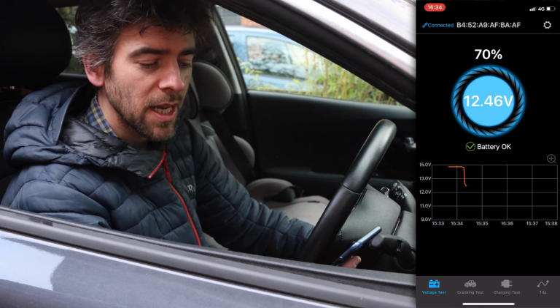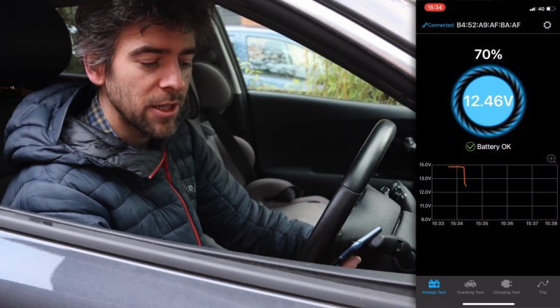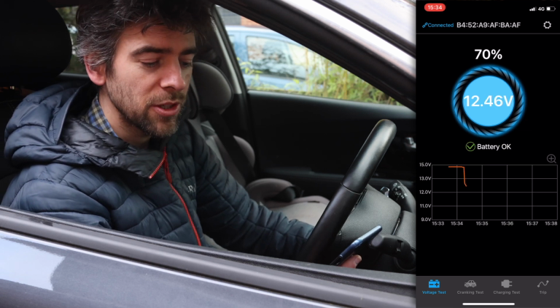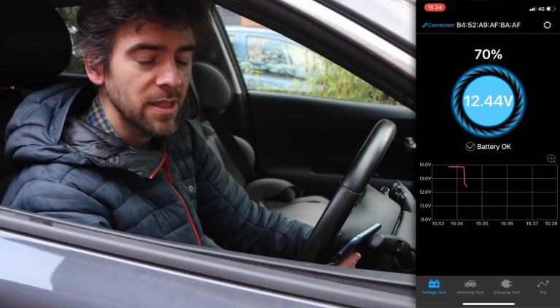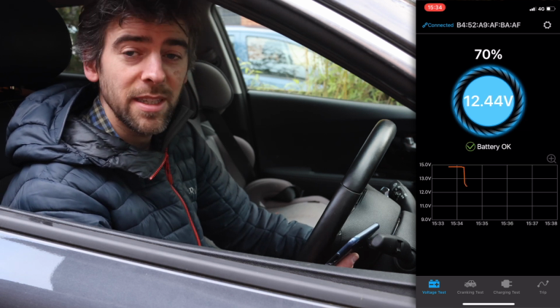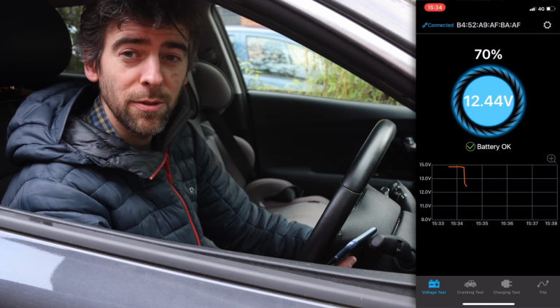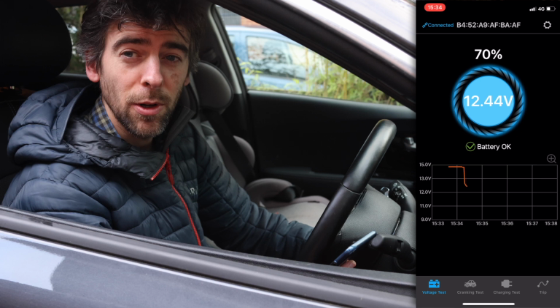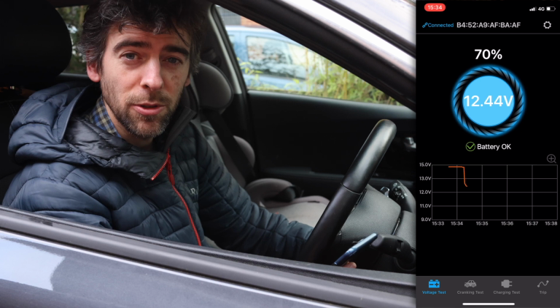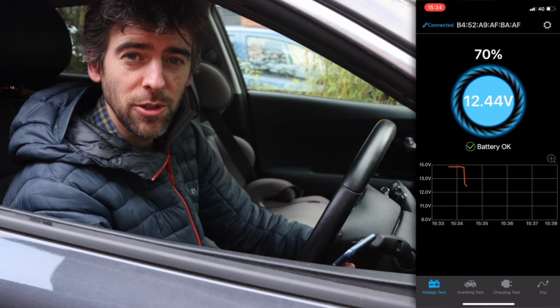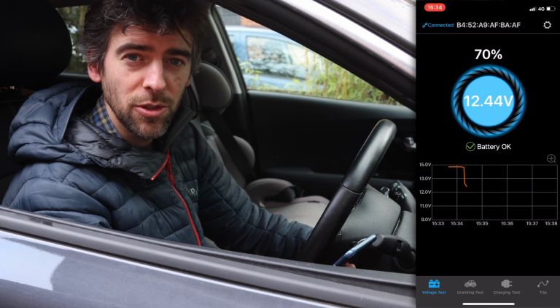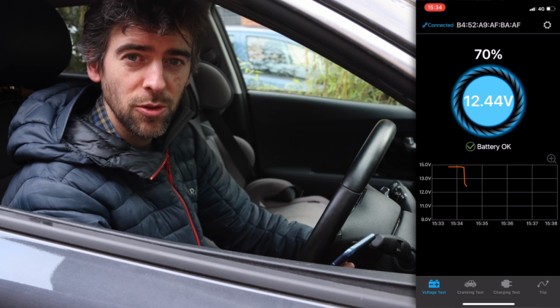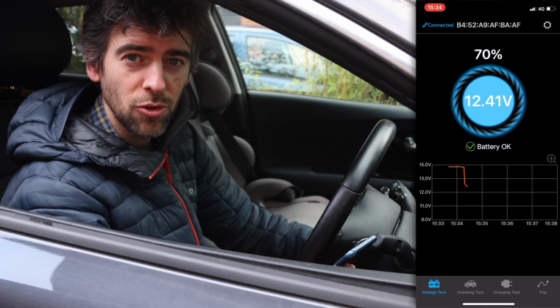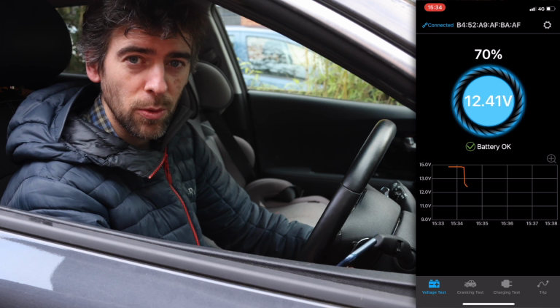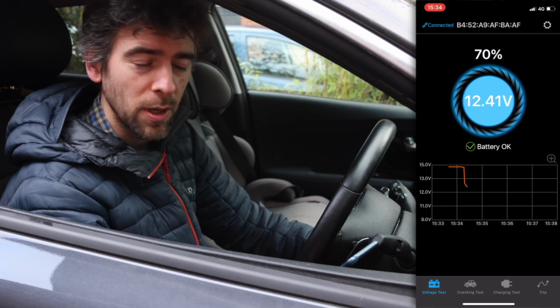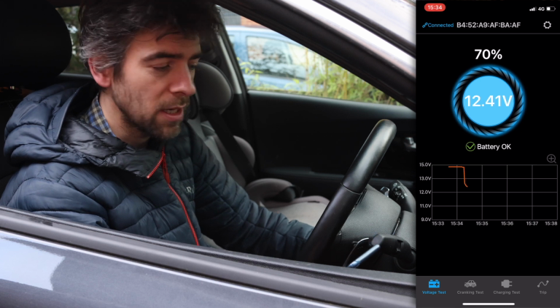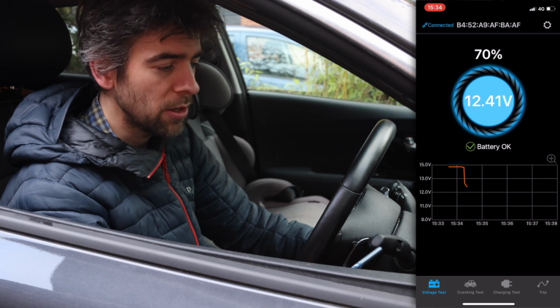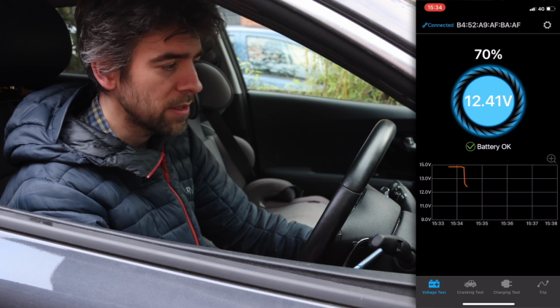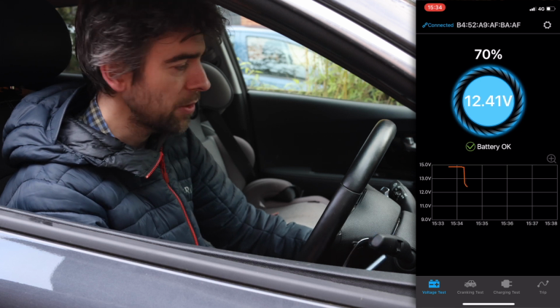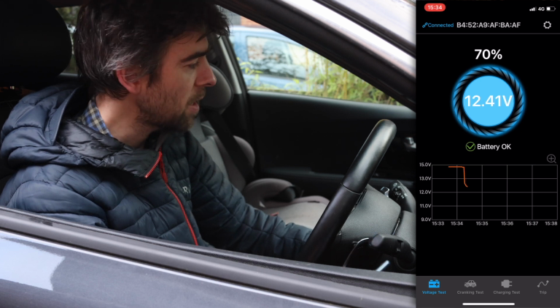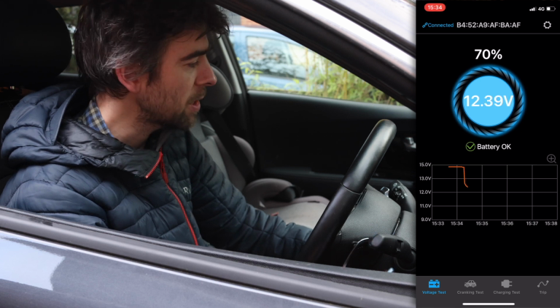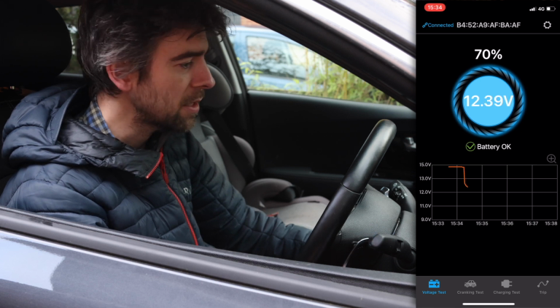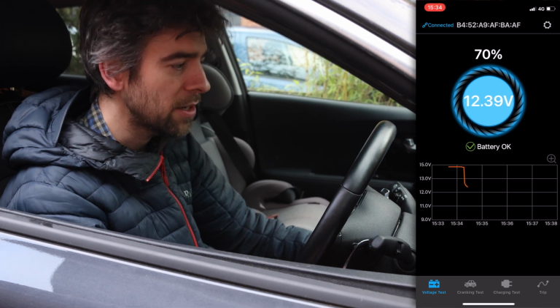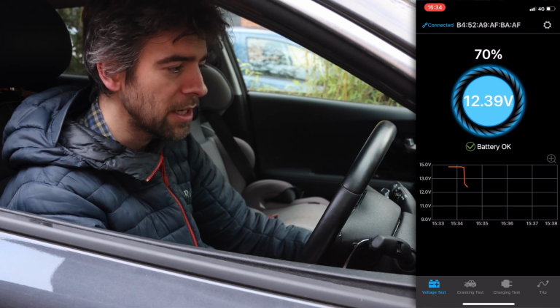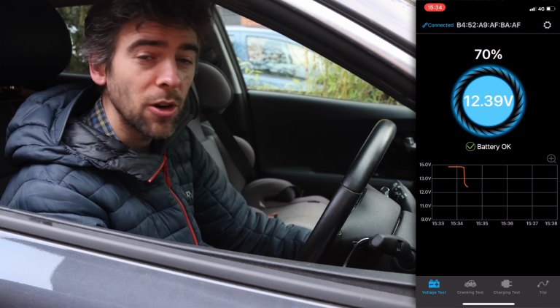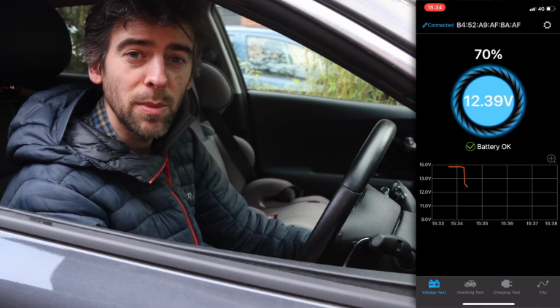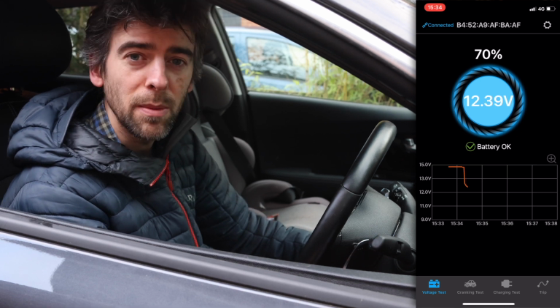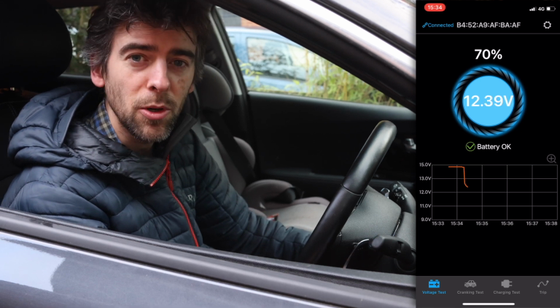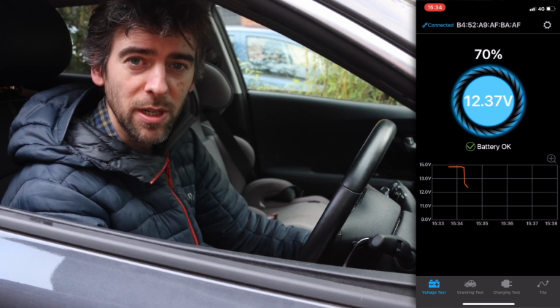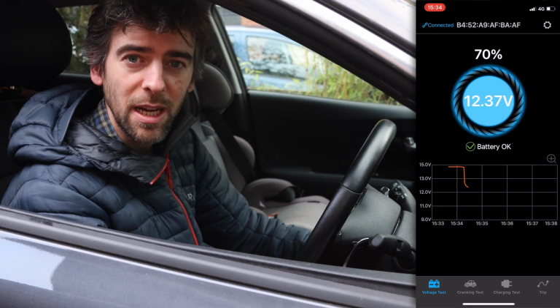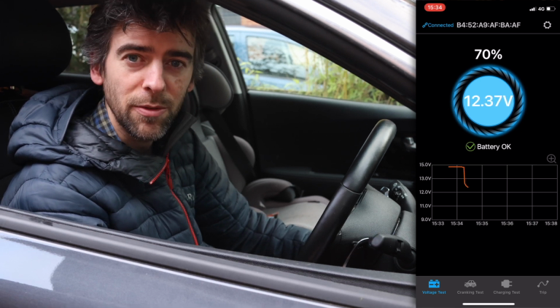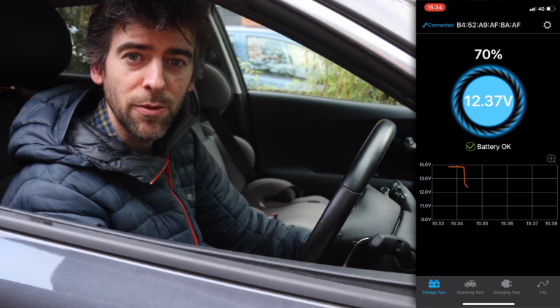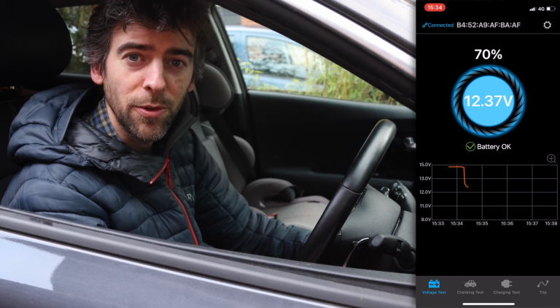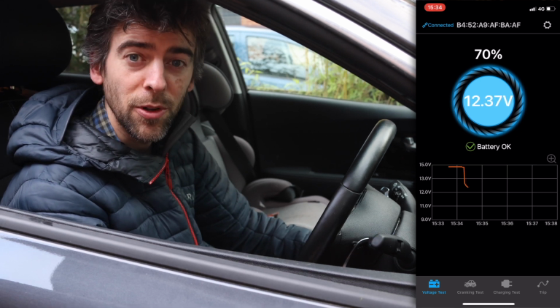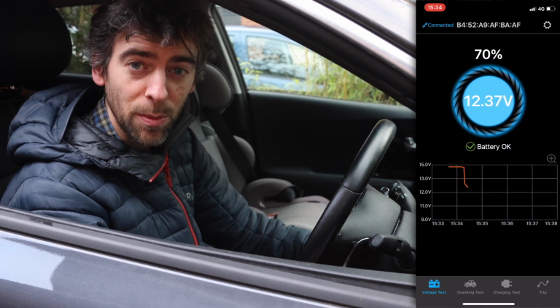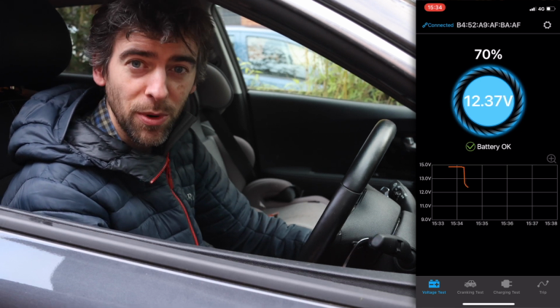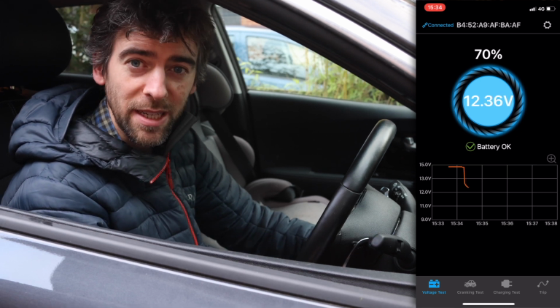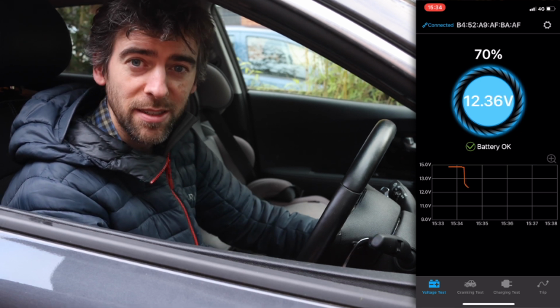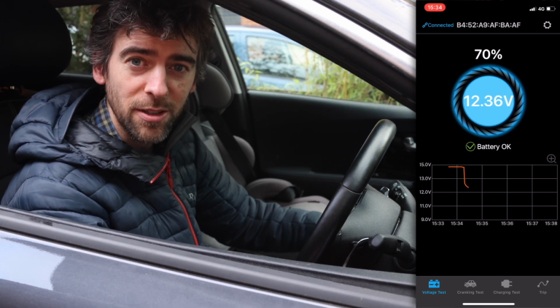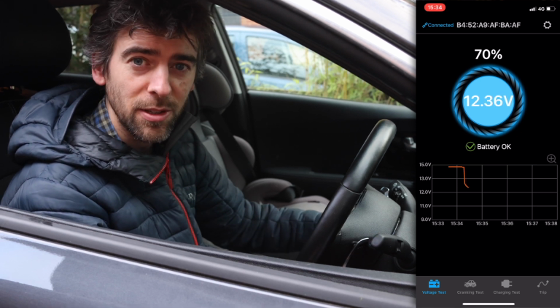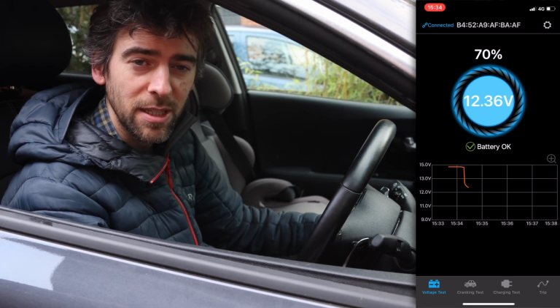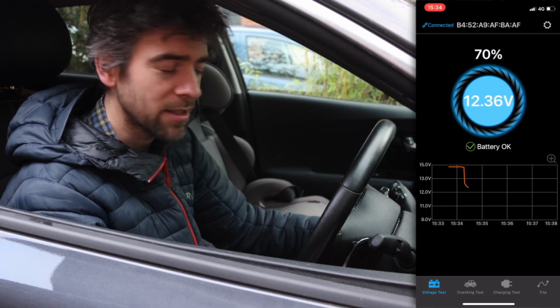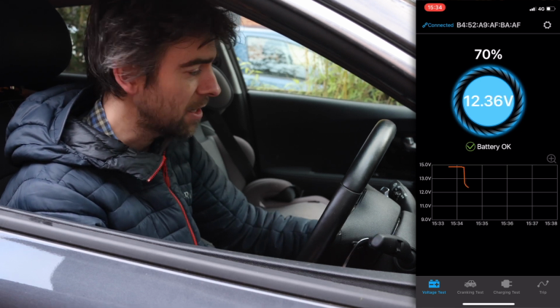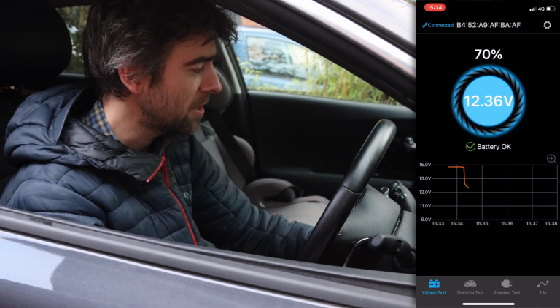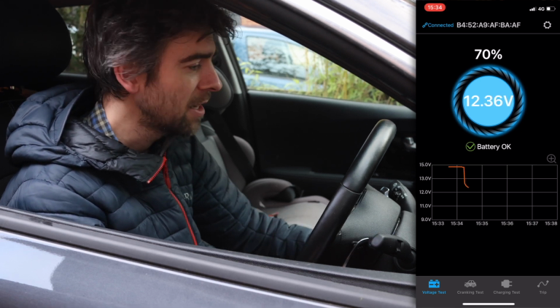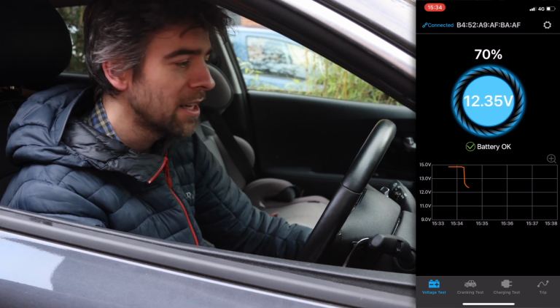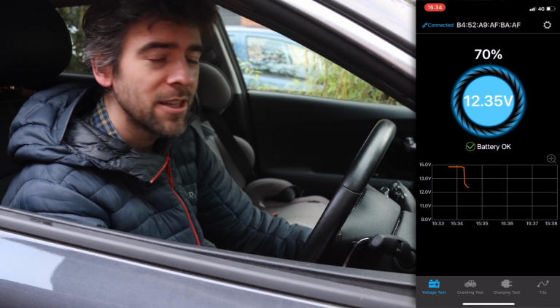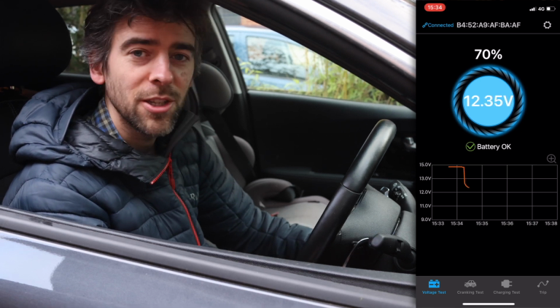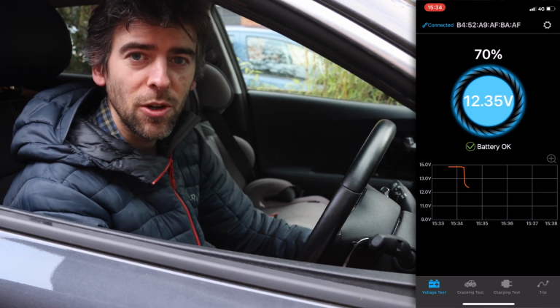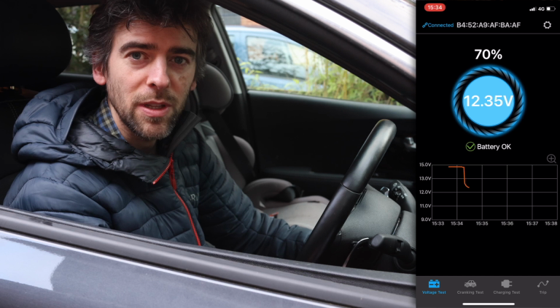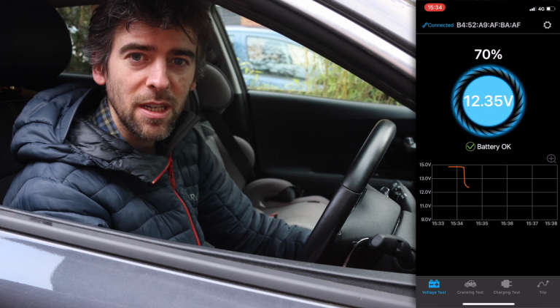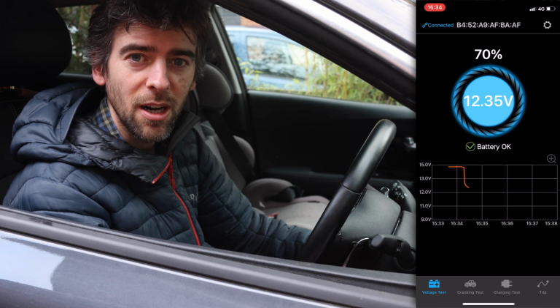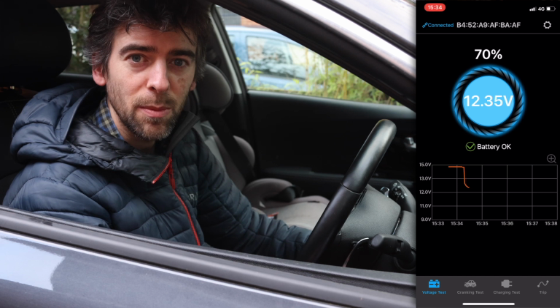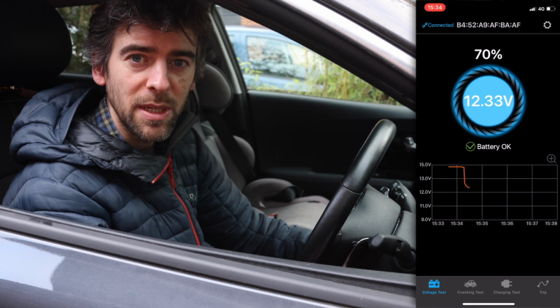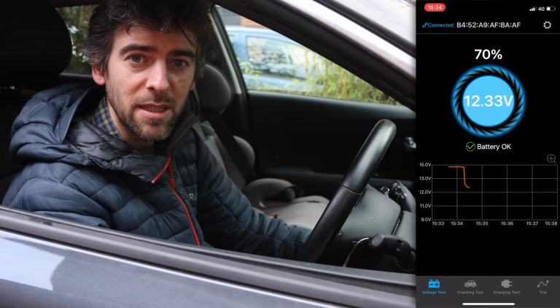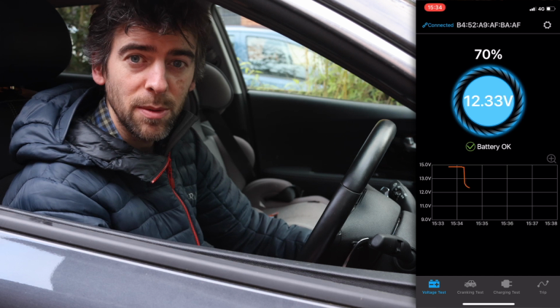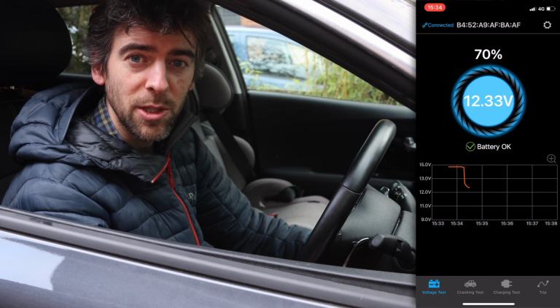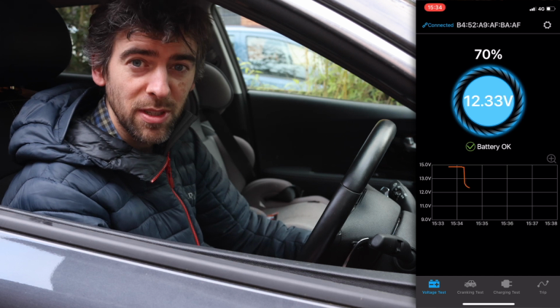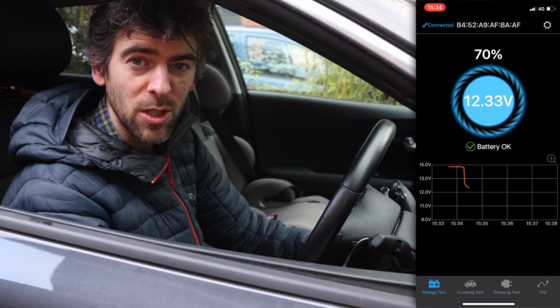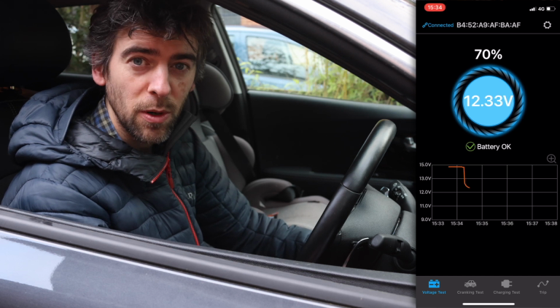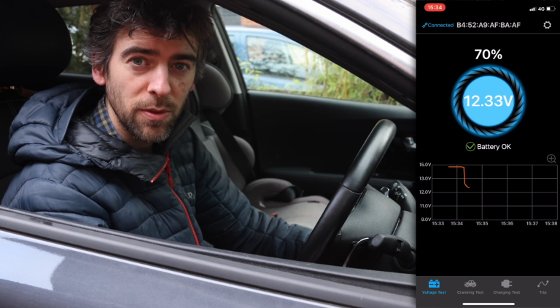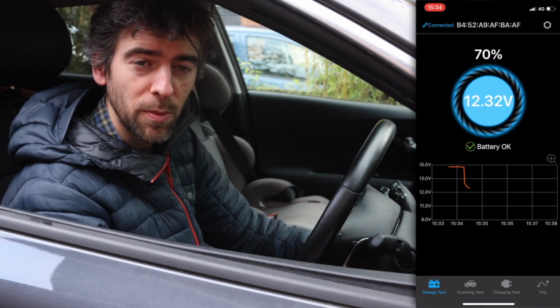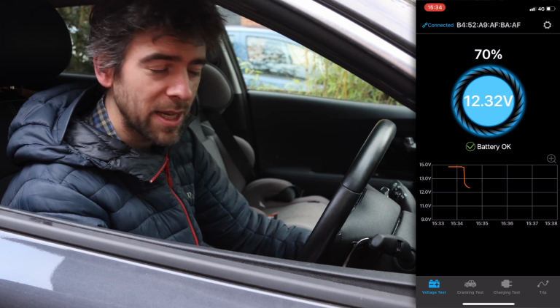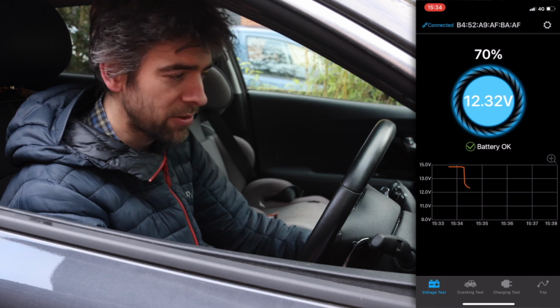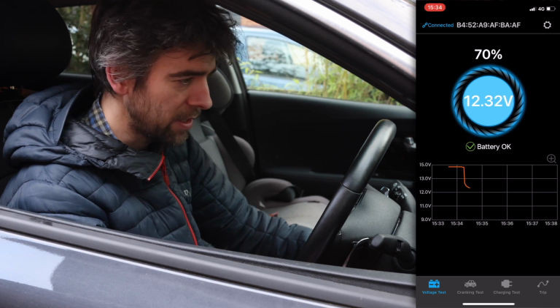And you can see the voltage has dropped quite low. So now I'm going to turn it on but not have my foot on the brake, so this is going to turn on the car but it's going to be using the 12 volt battery.